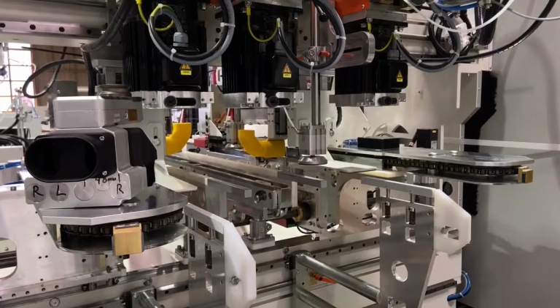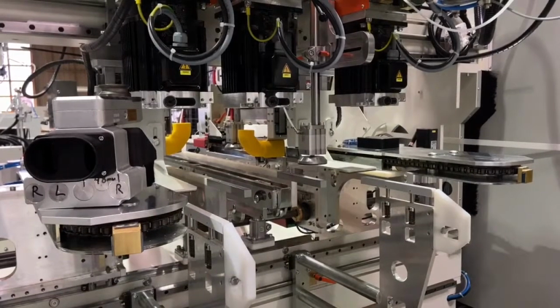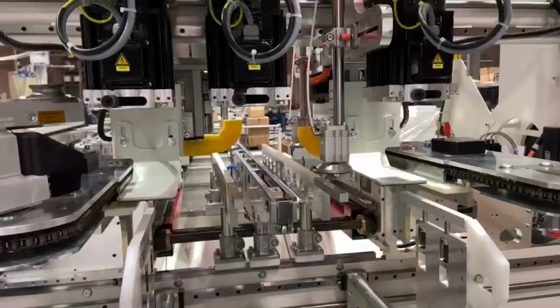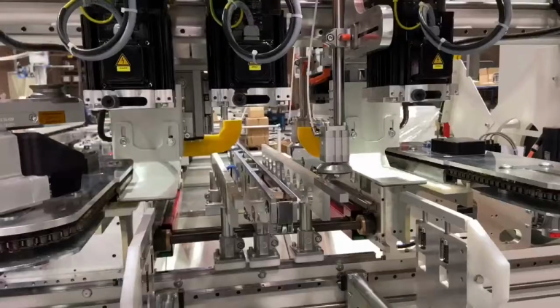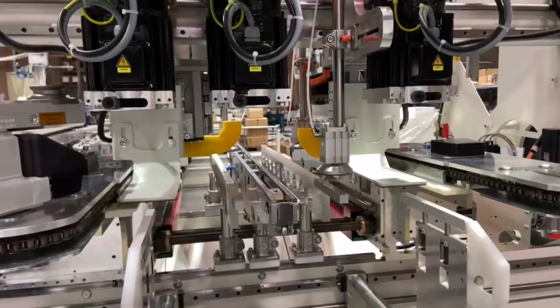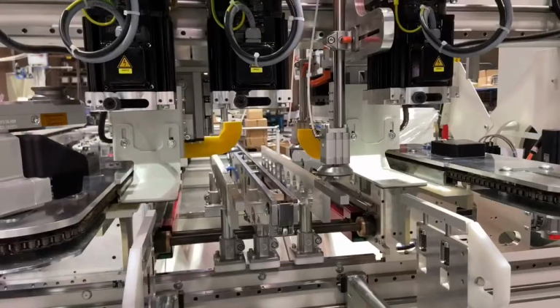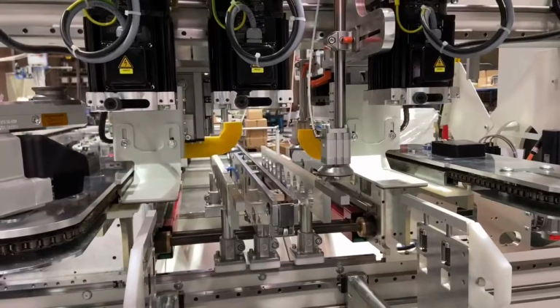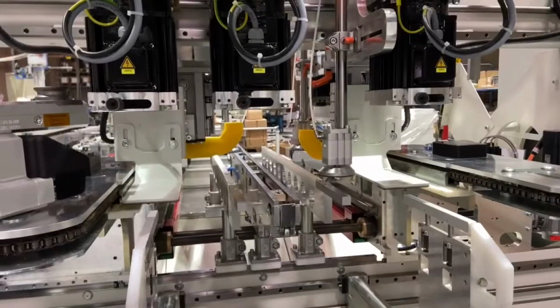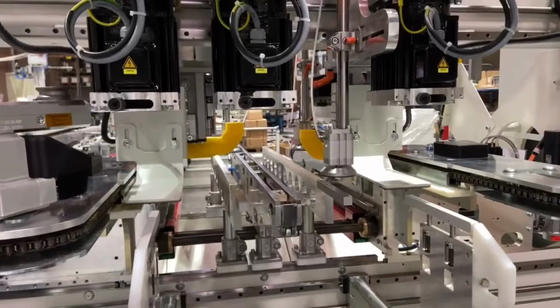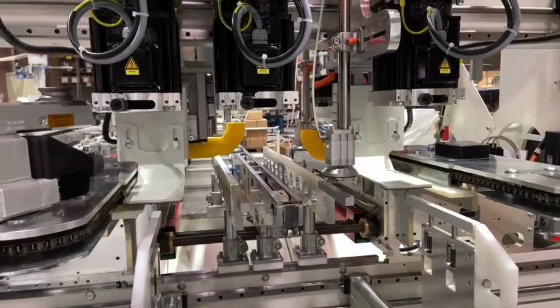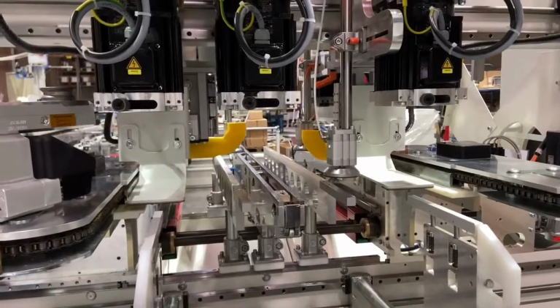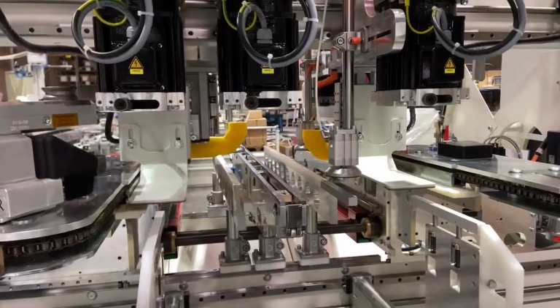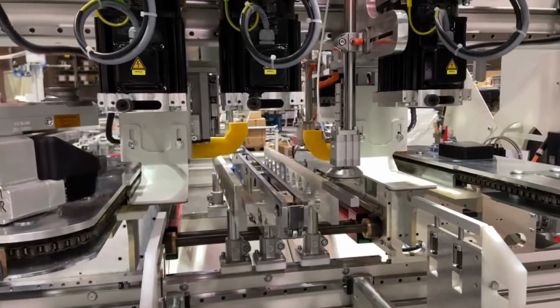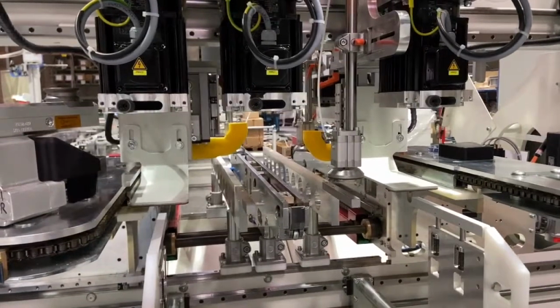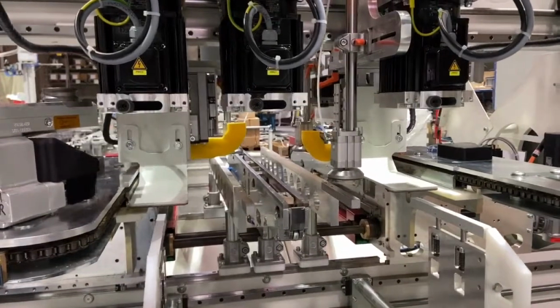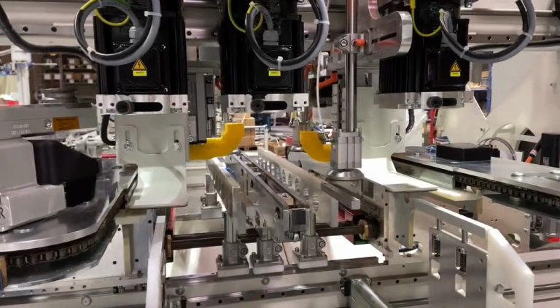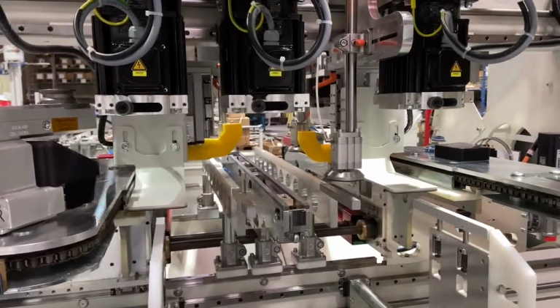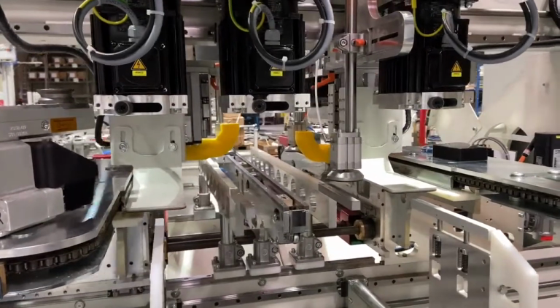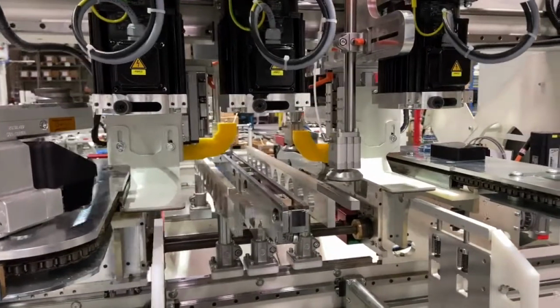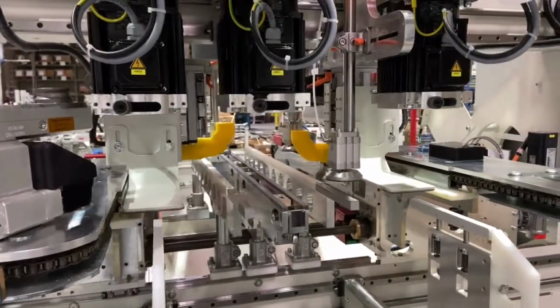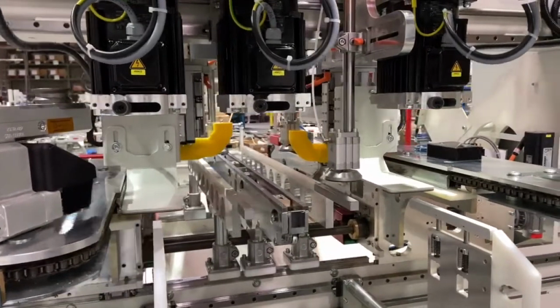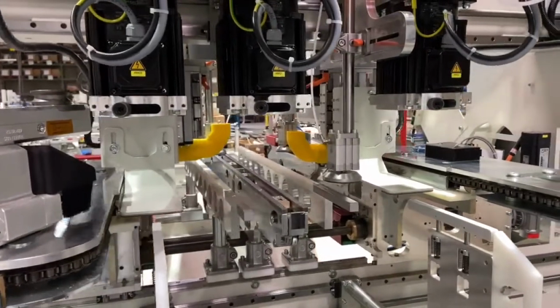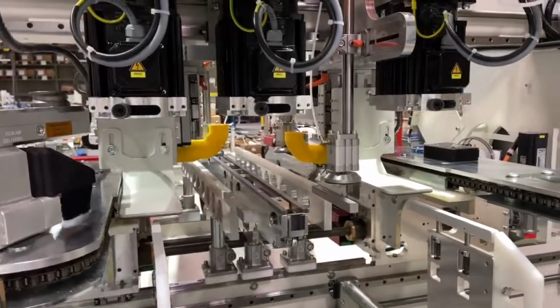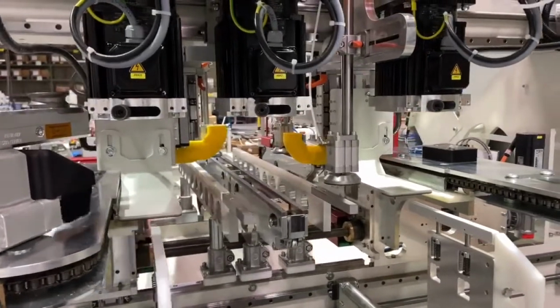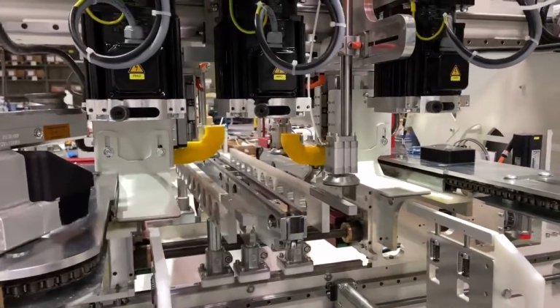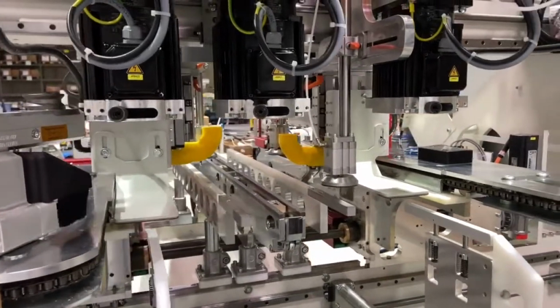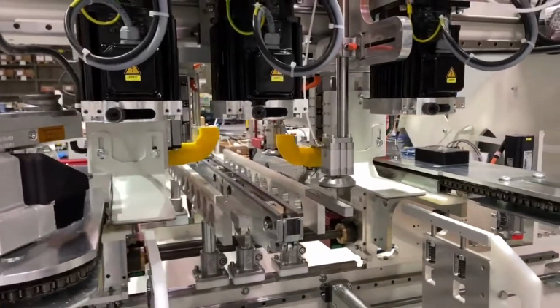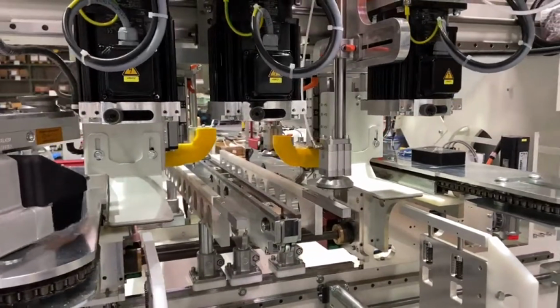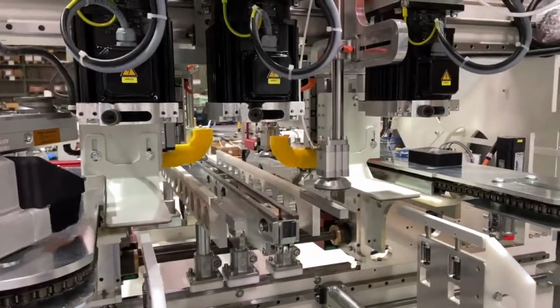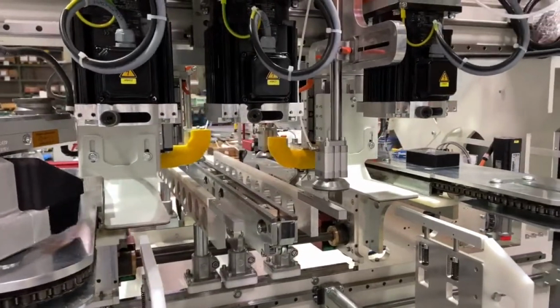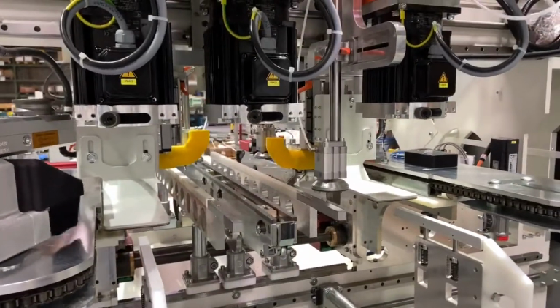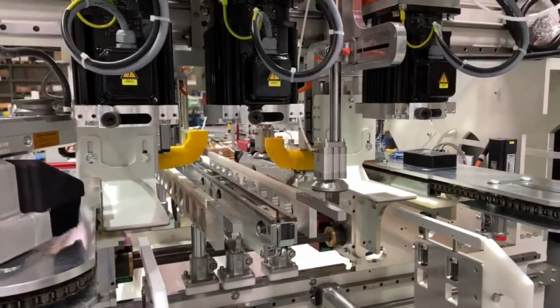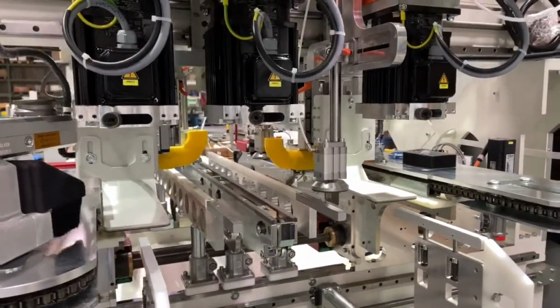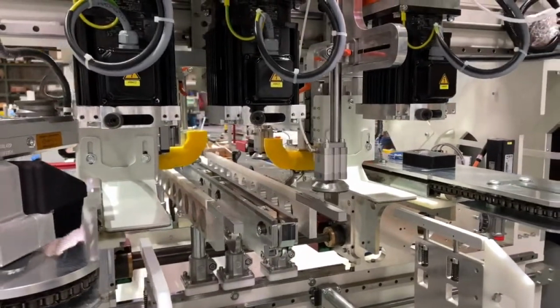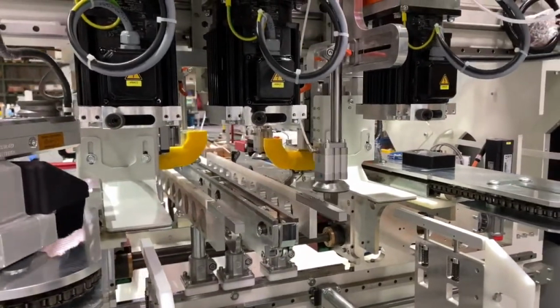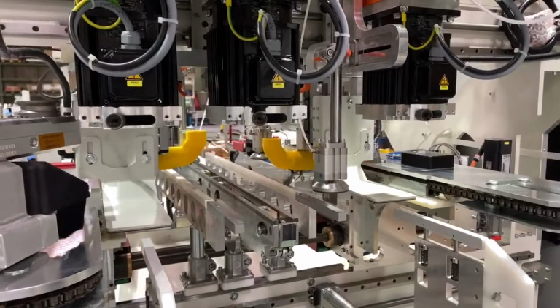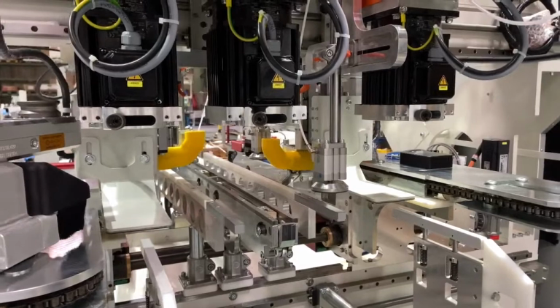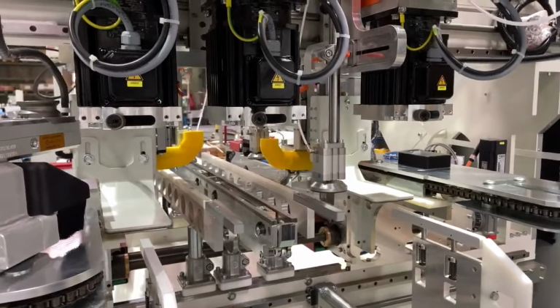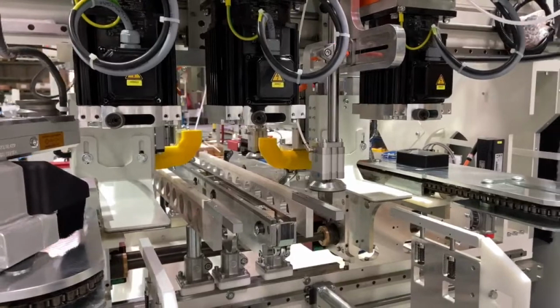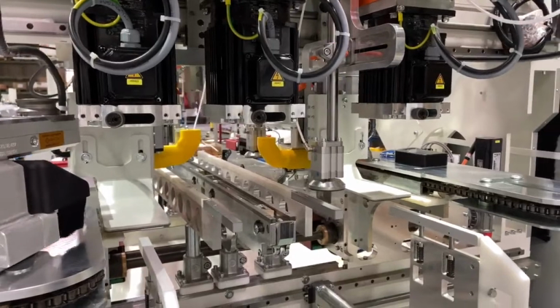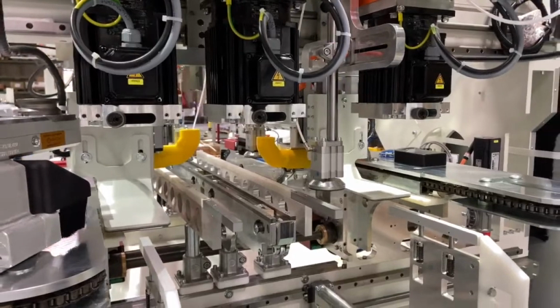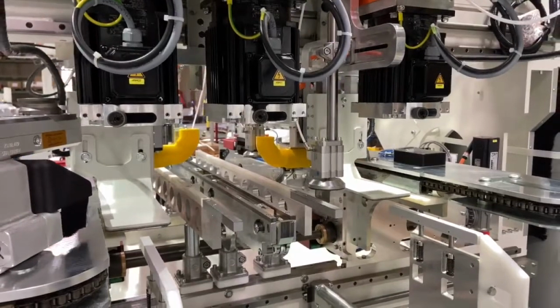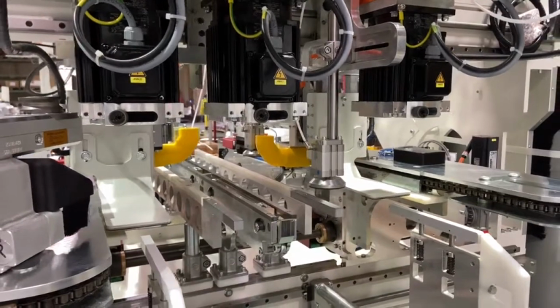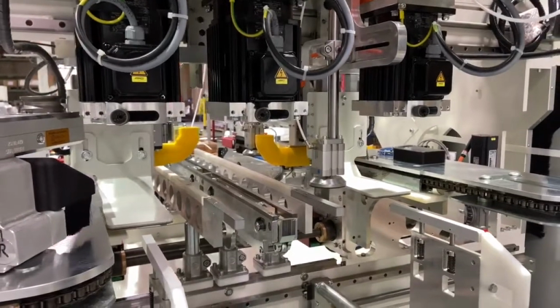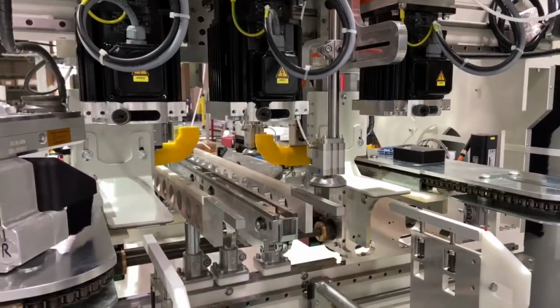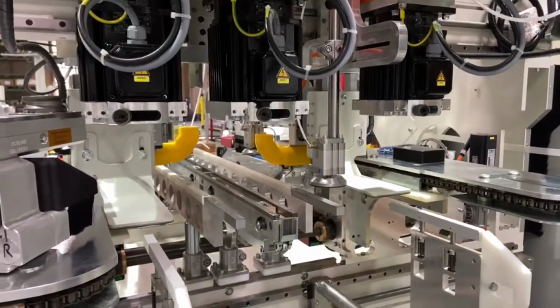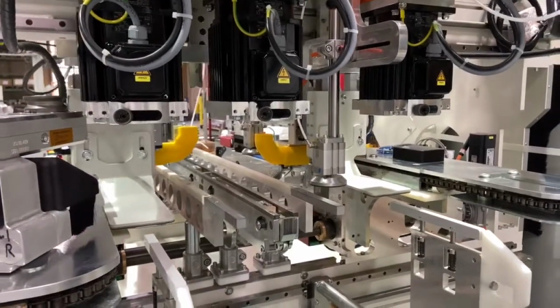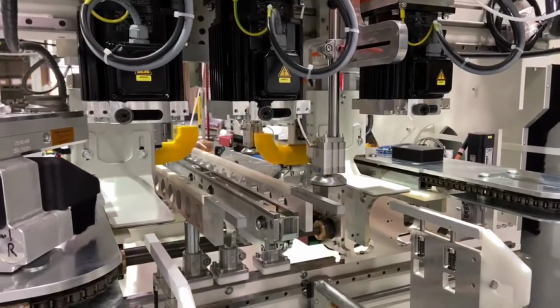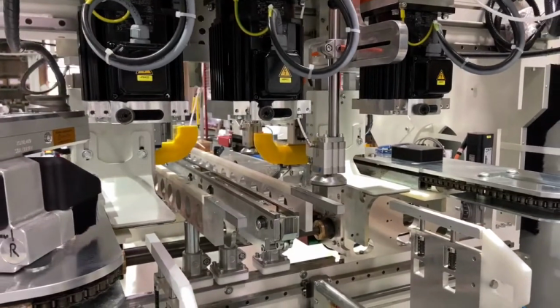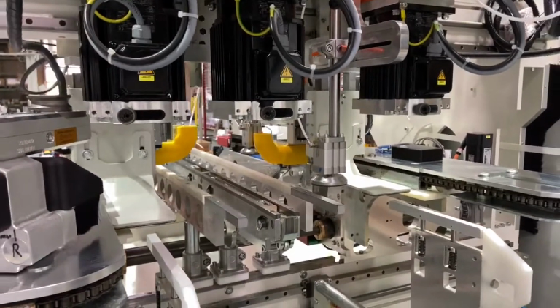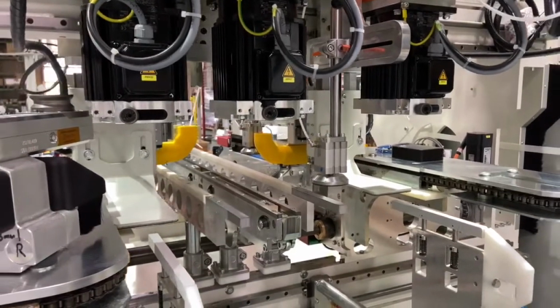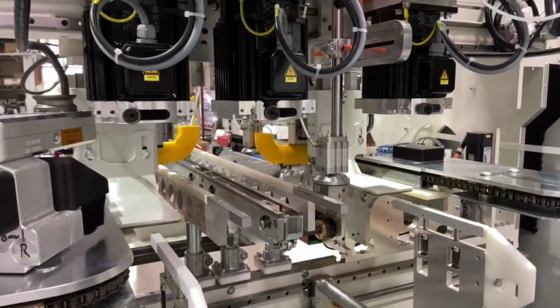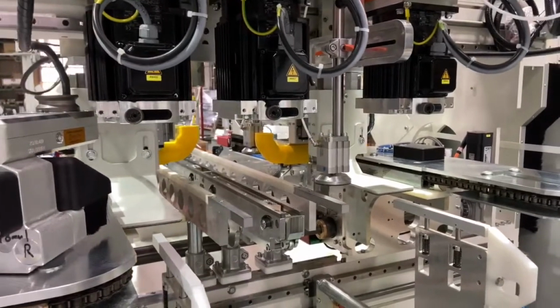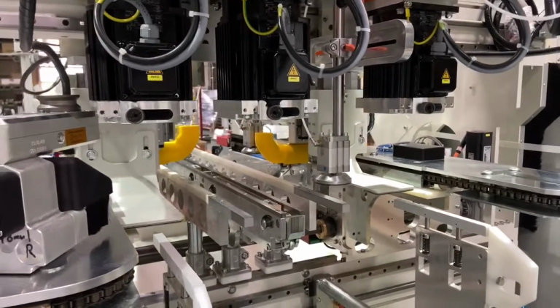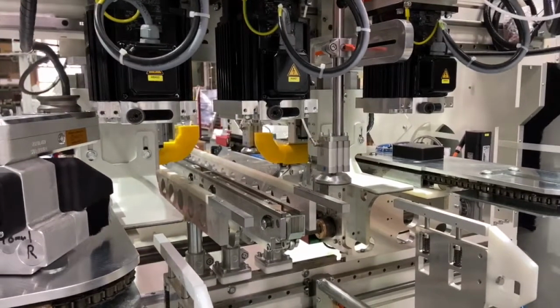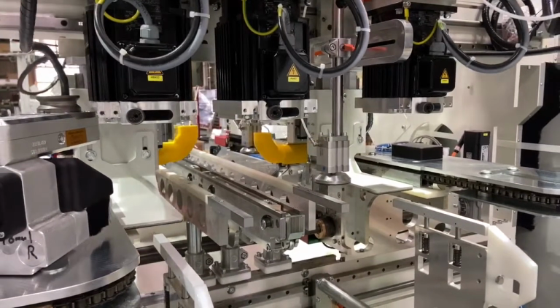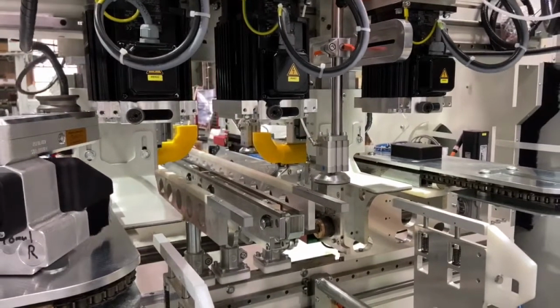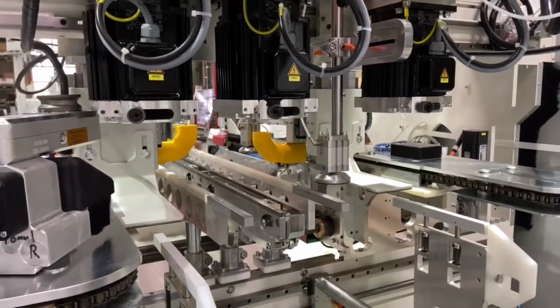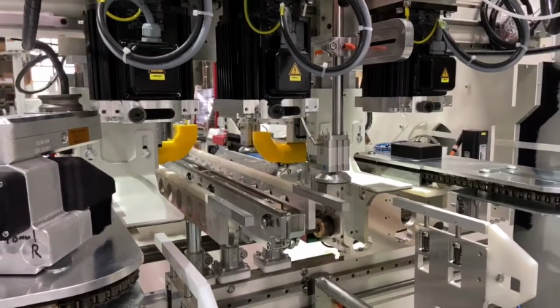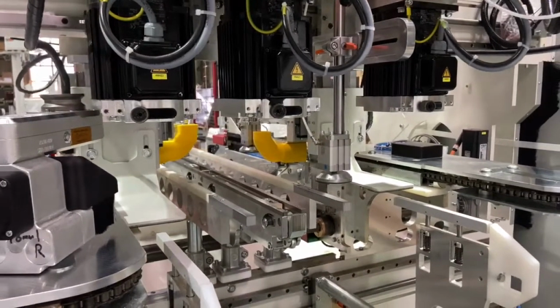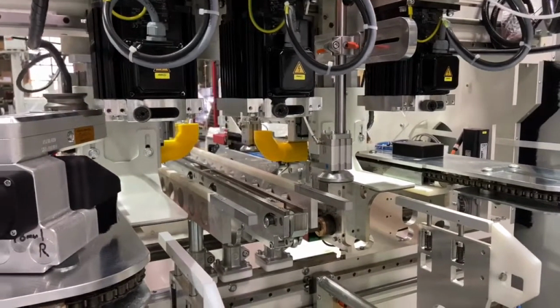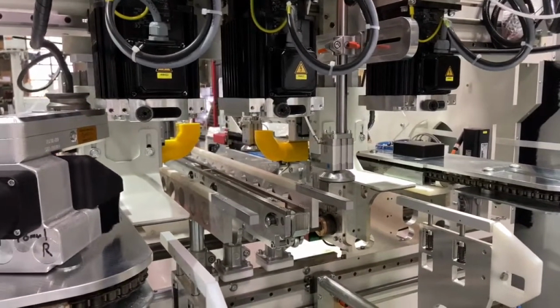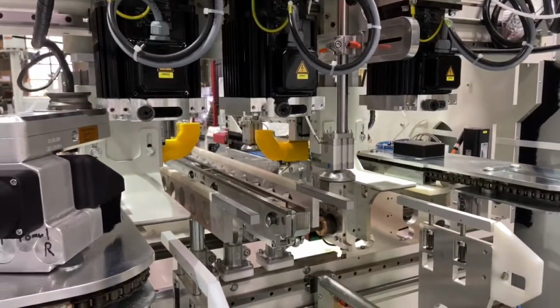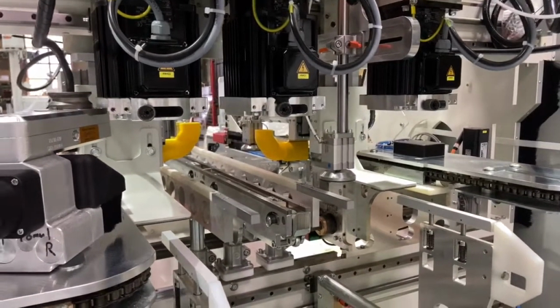The machine can also be equipped with horizontal drilling for the ends of the parts, but the customer had no requirement for the horizontal drilling in this case.